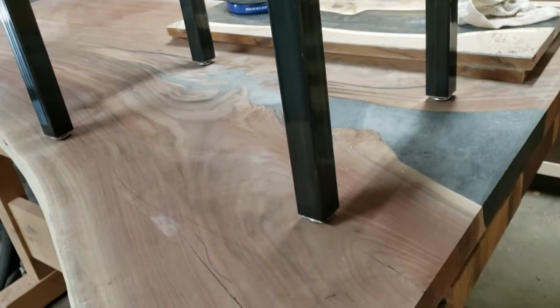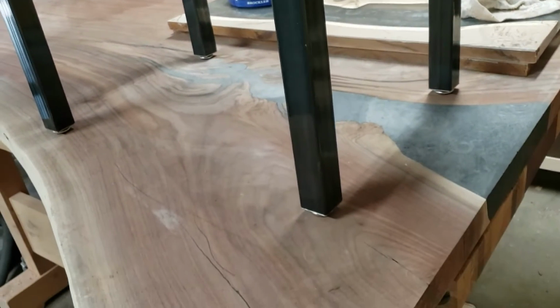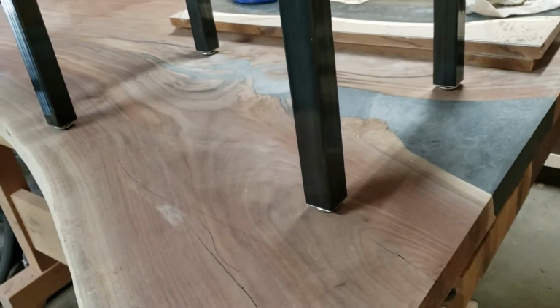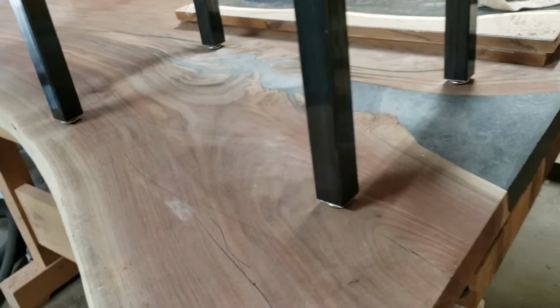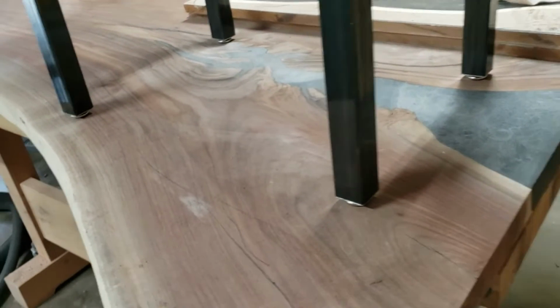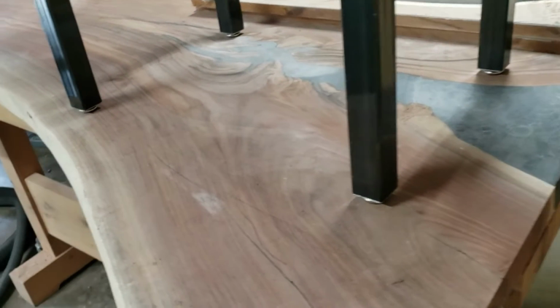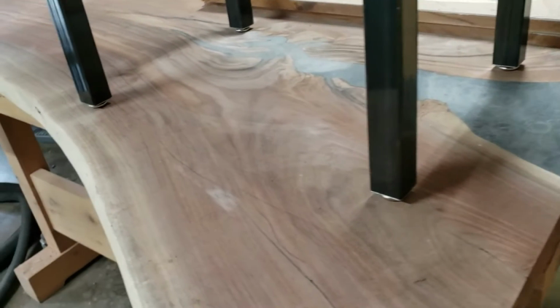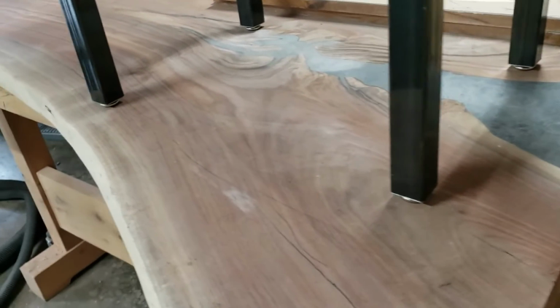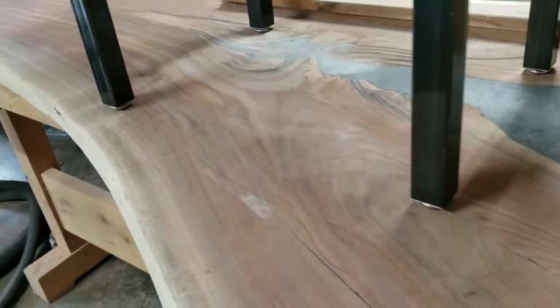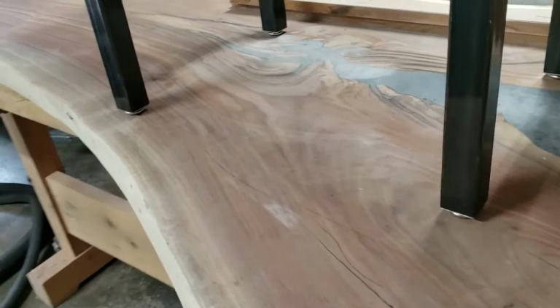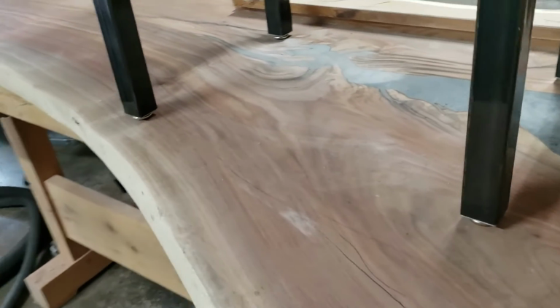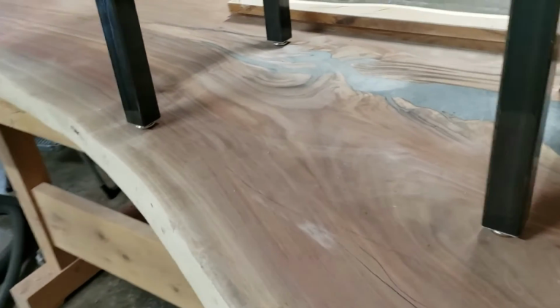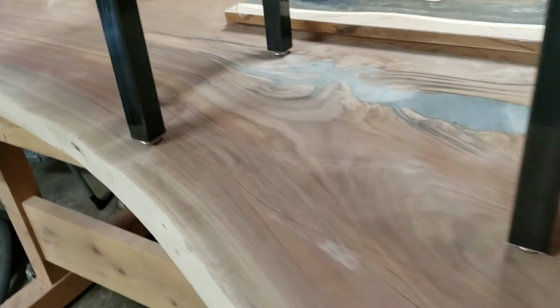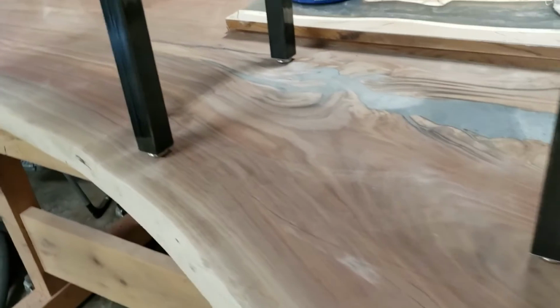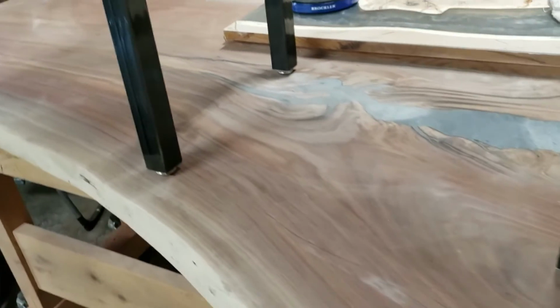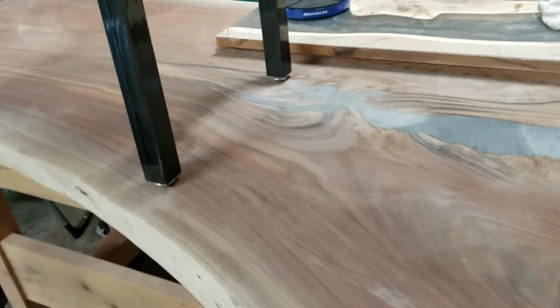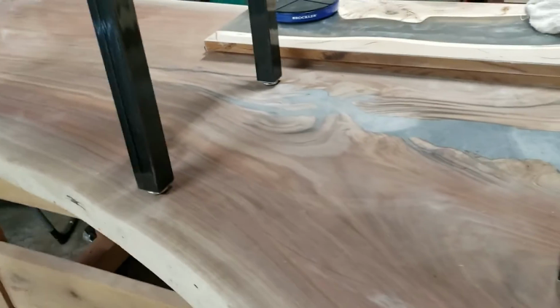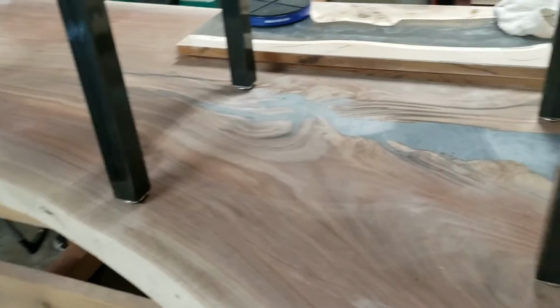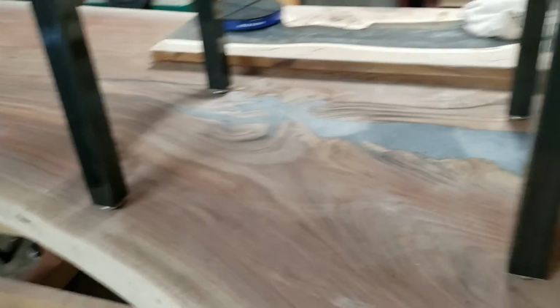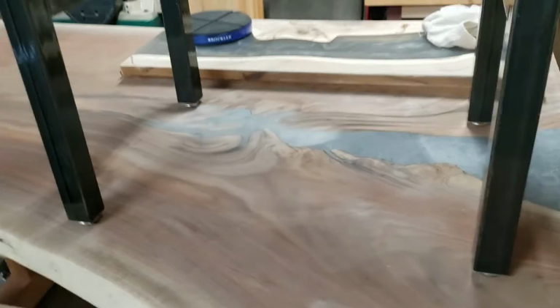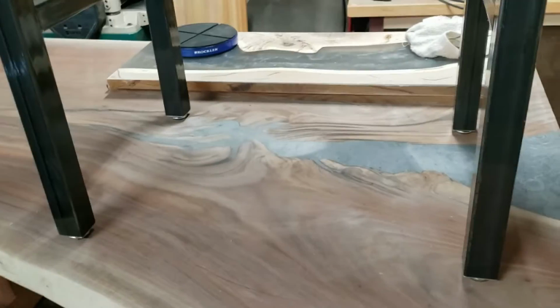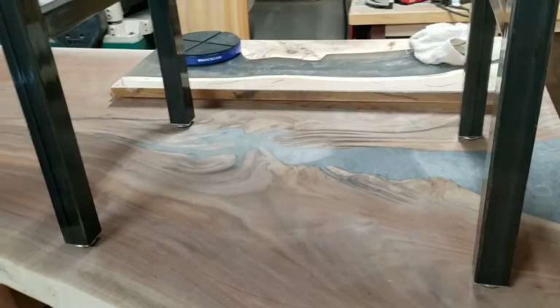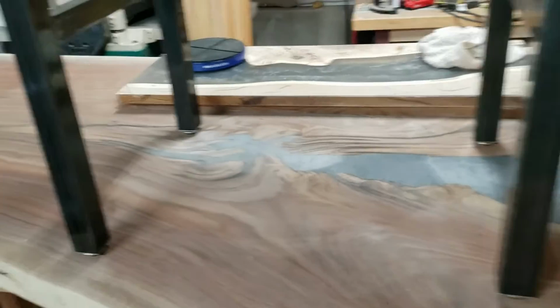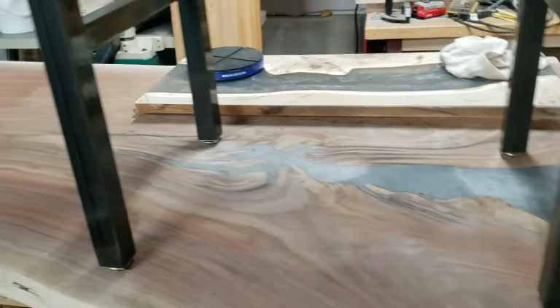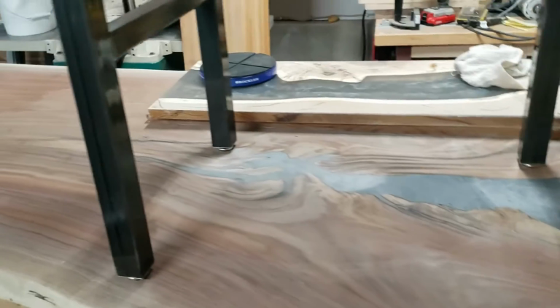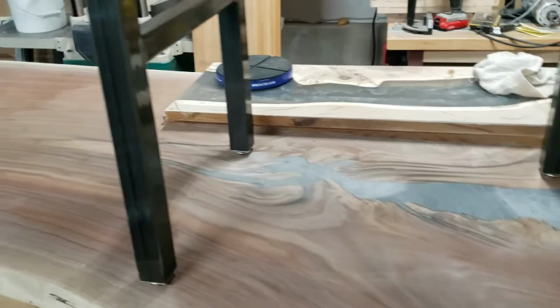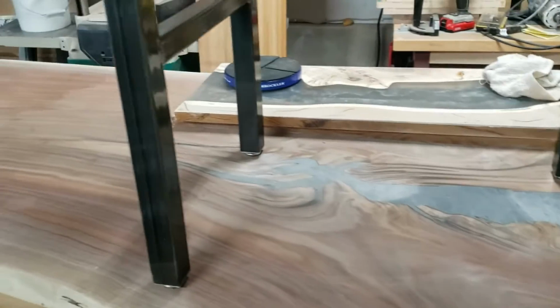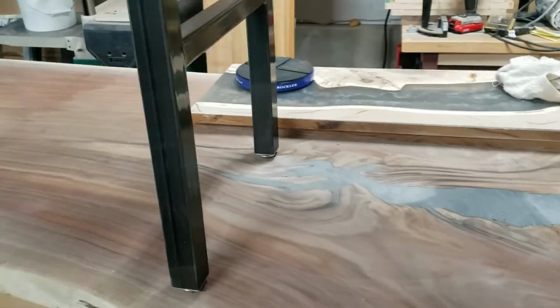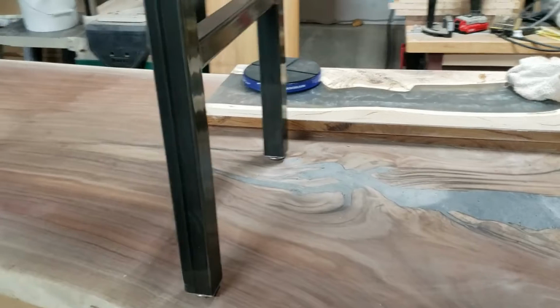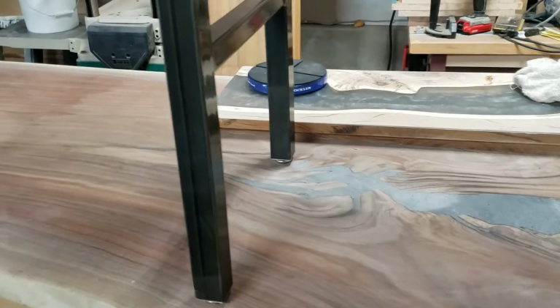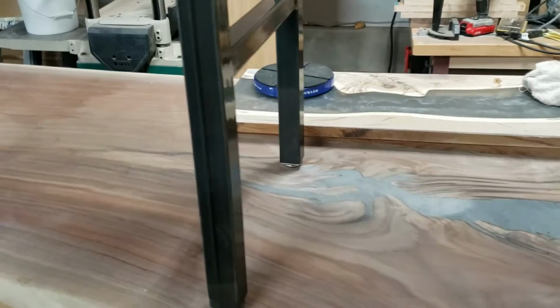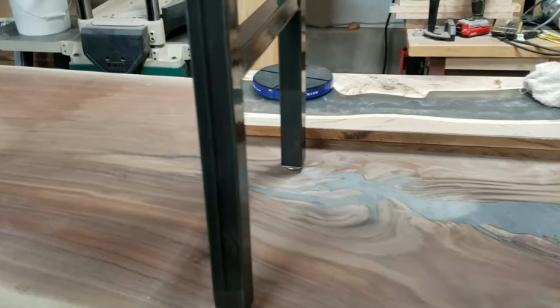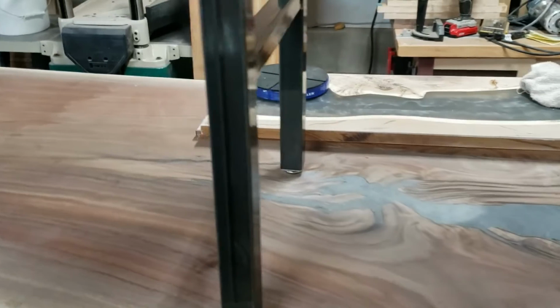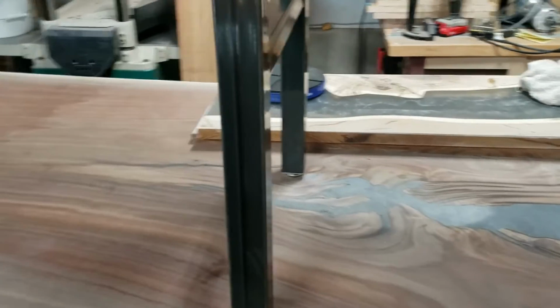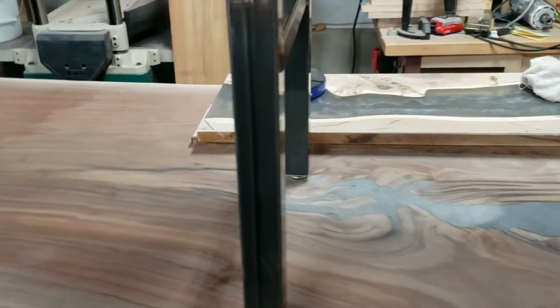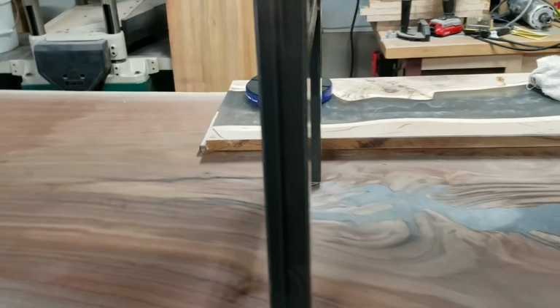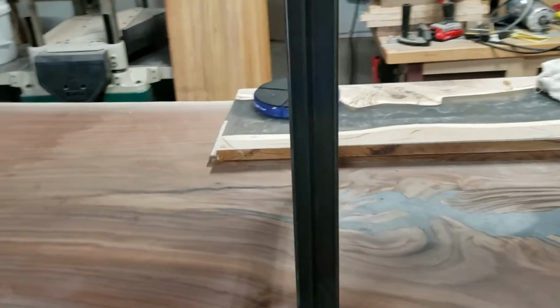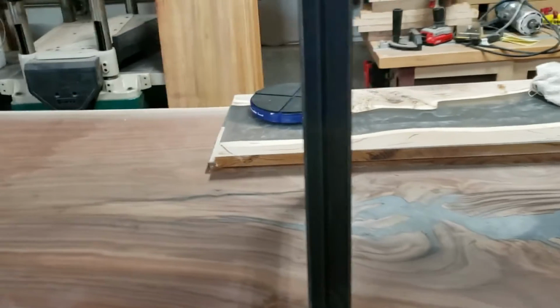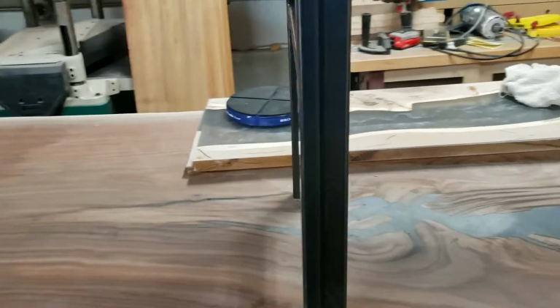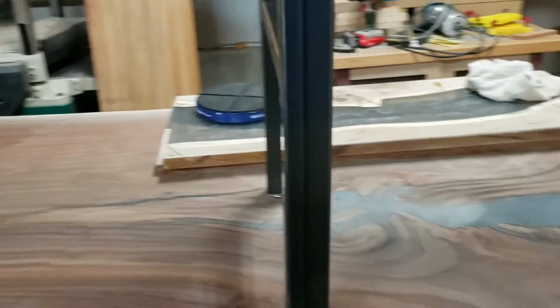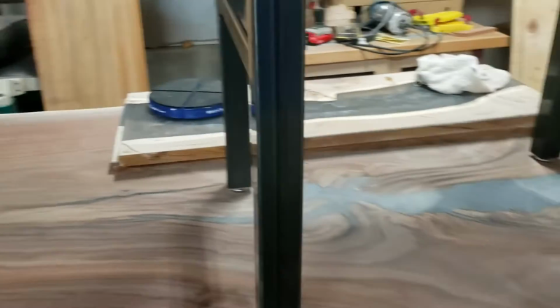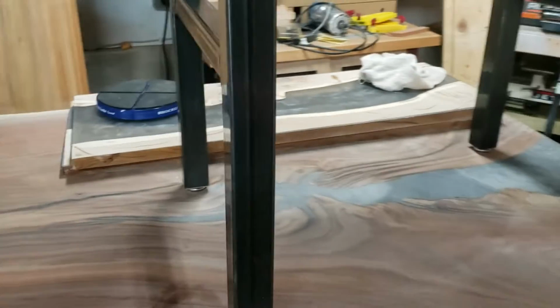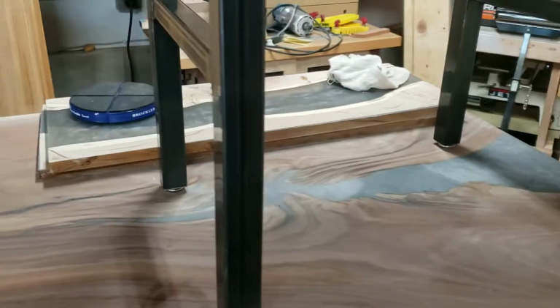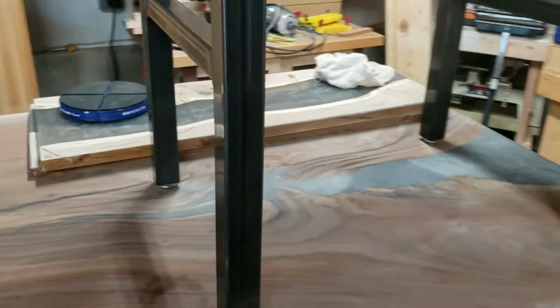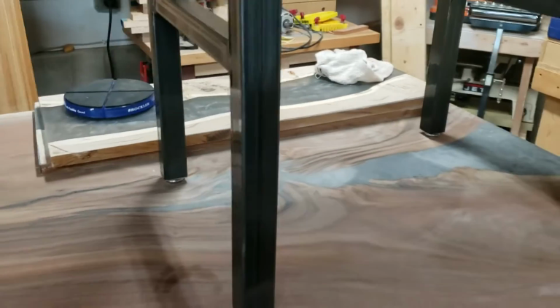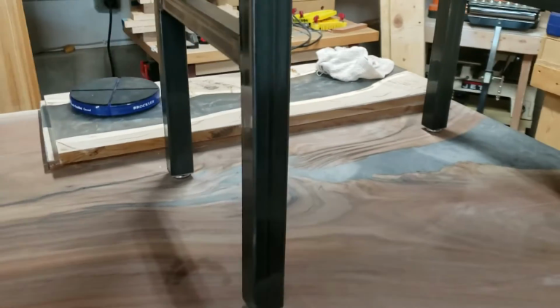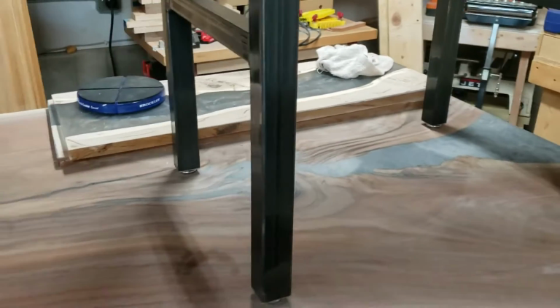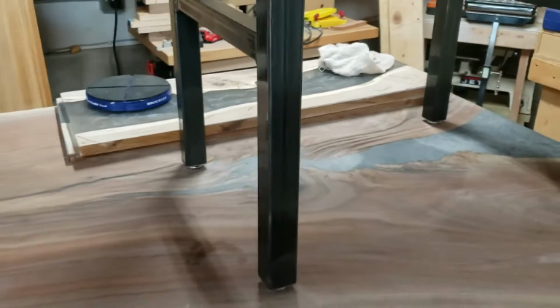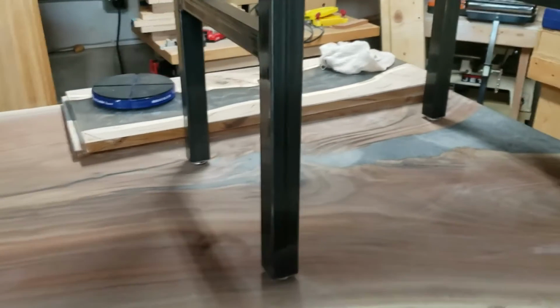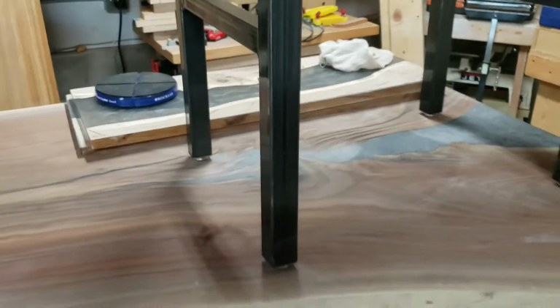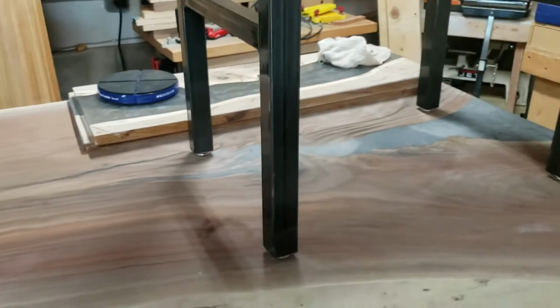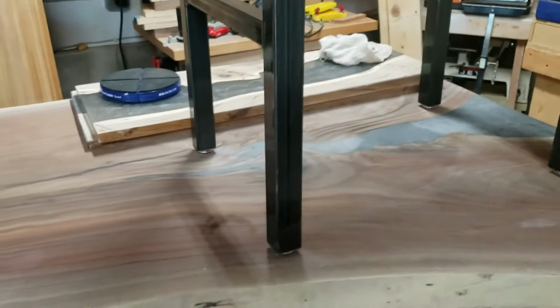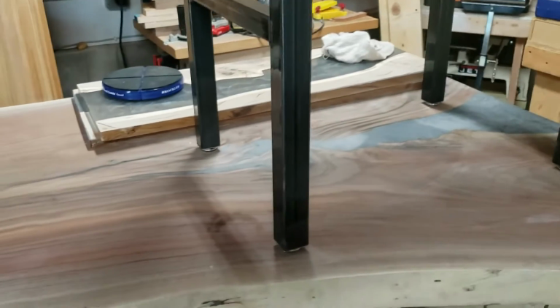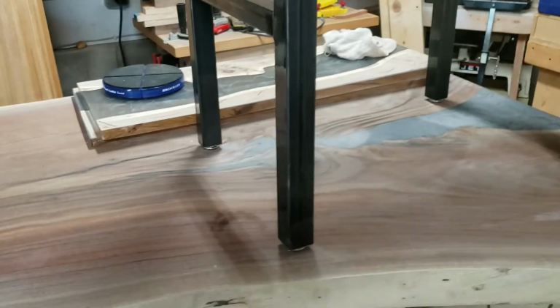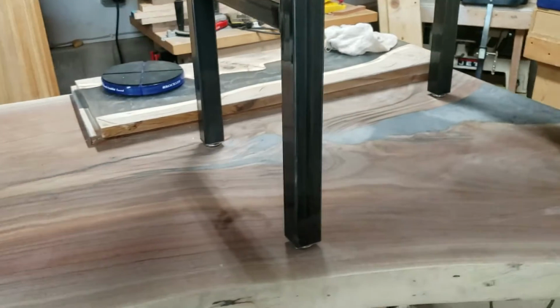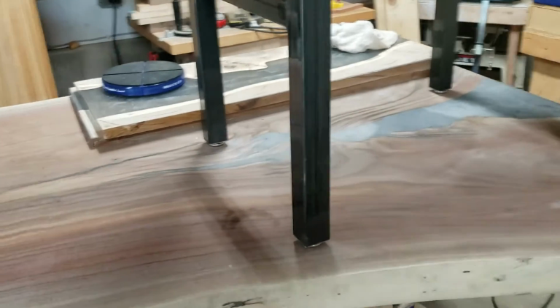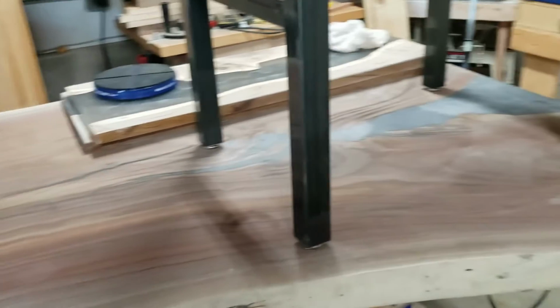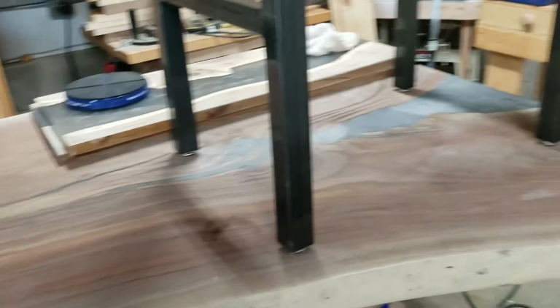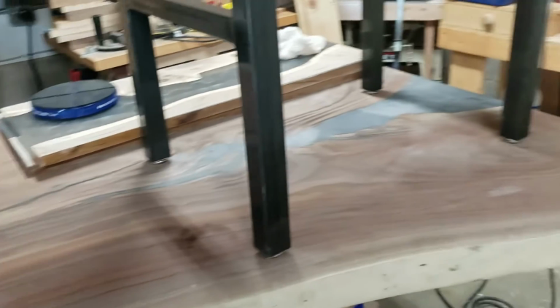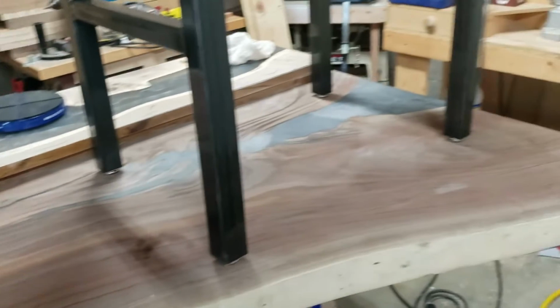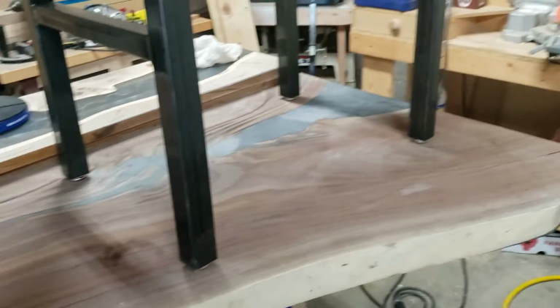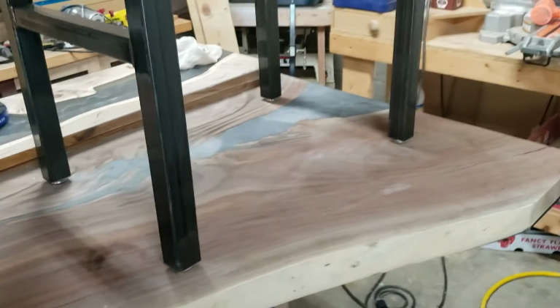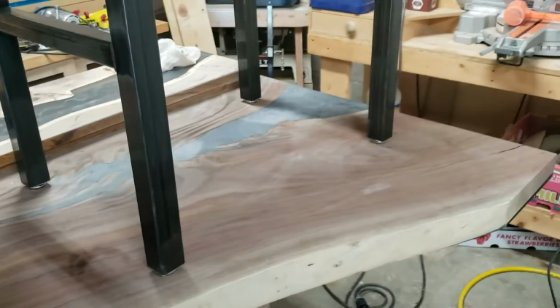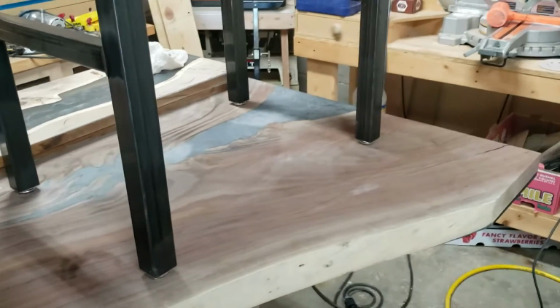And those feet — the adjustable feet absolutely make those legs. It's just like a cherry on top of the sundae. It's absolutely perfect.